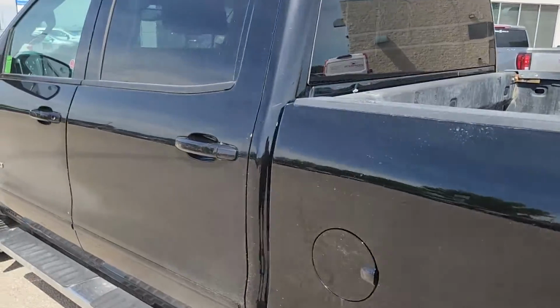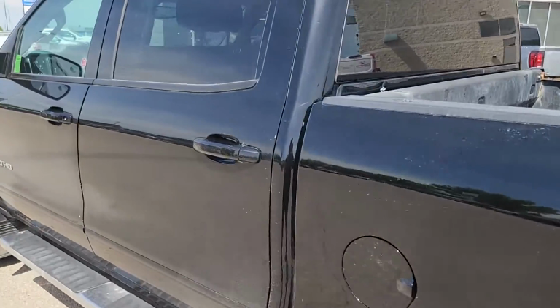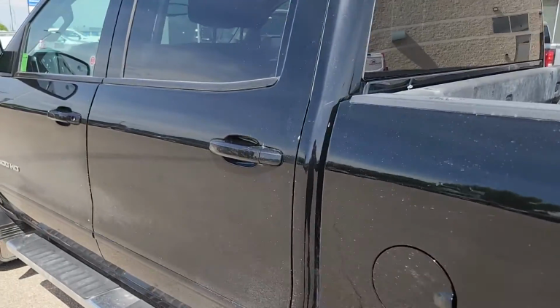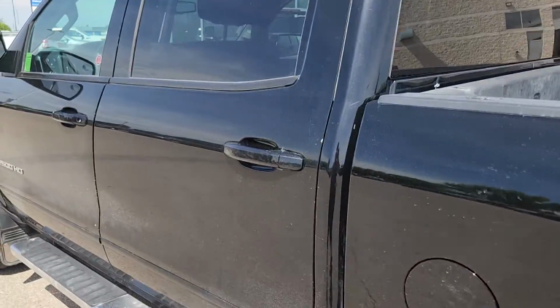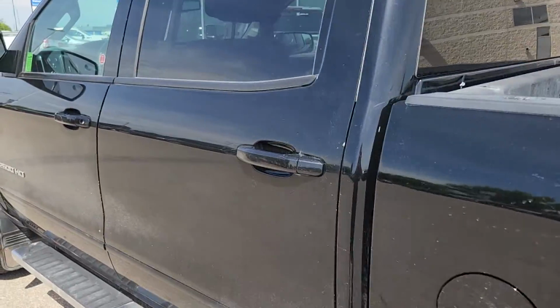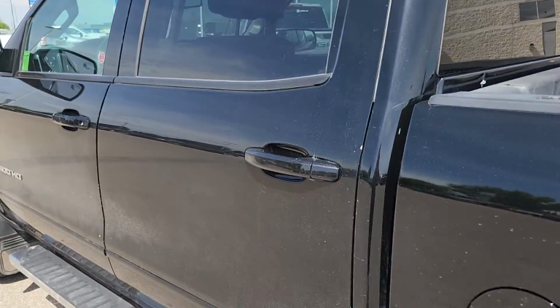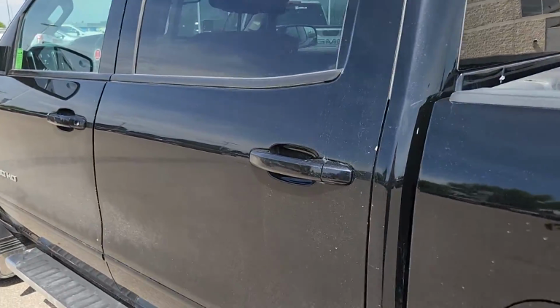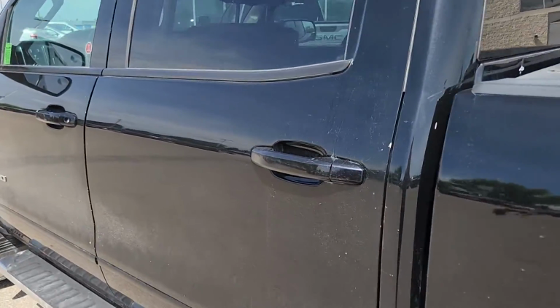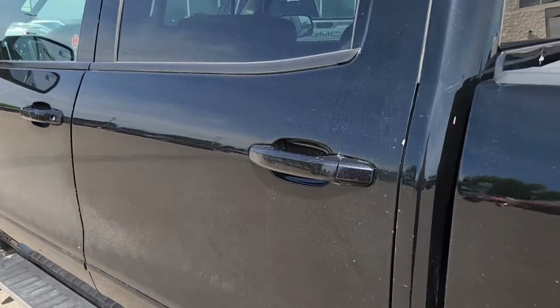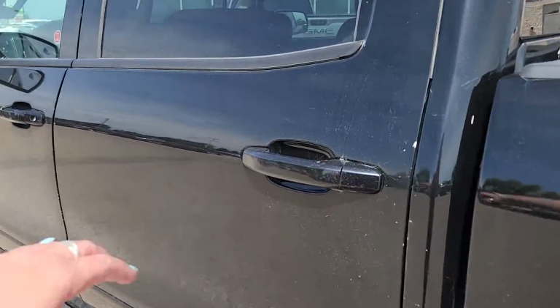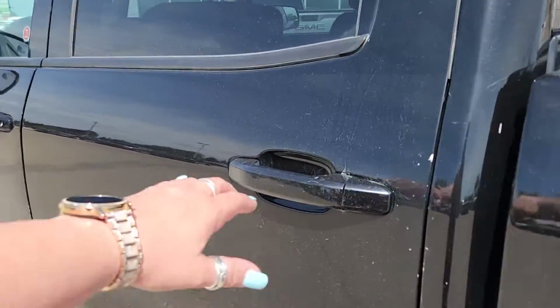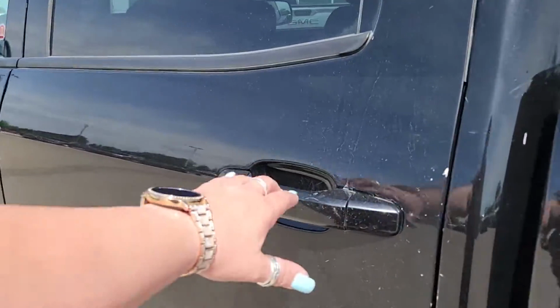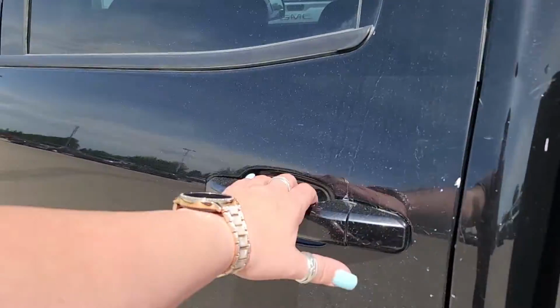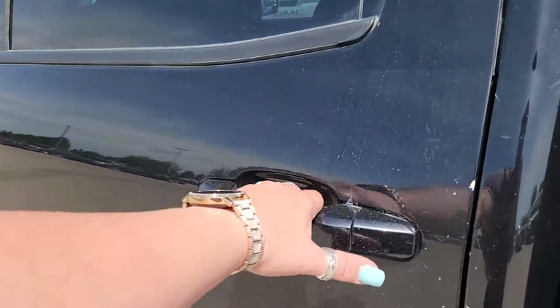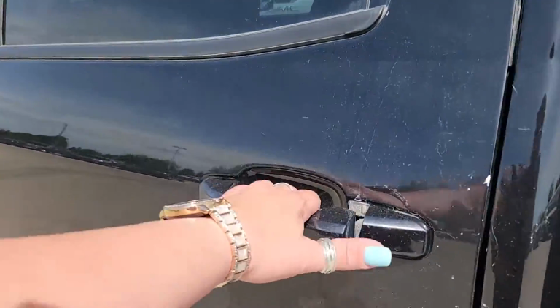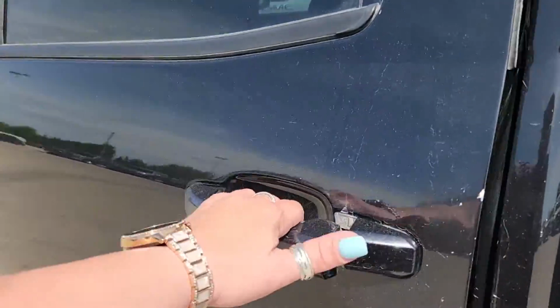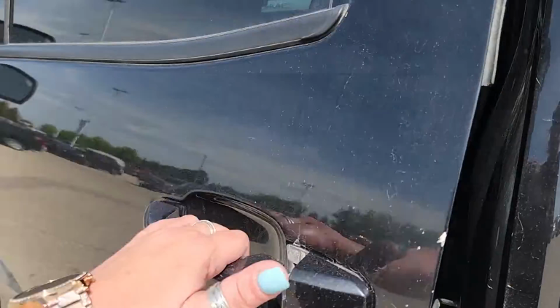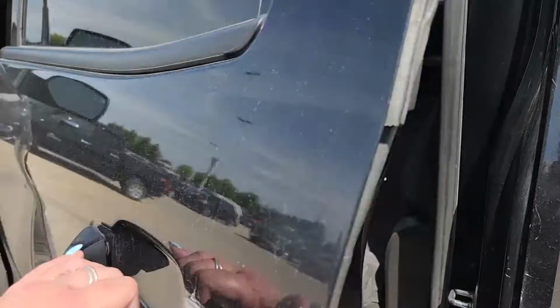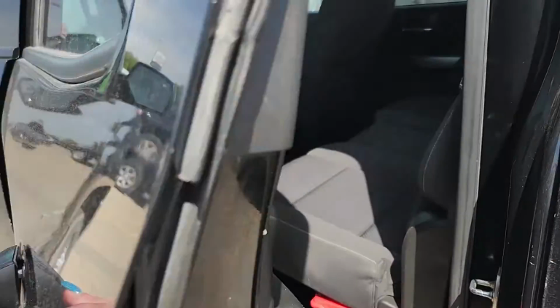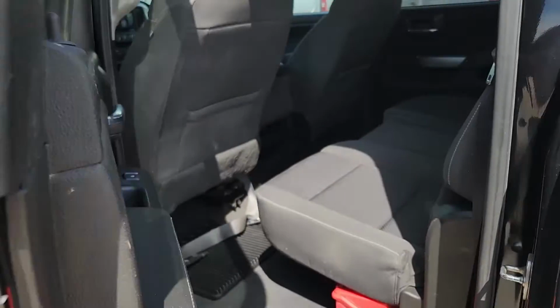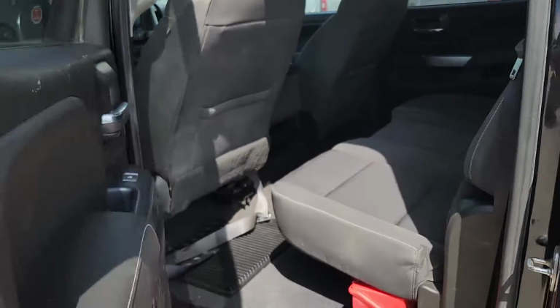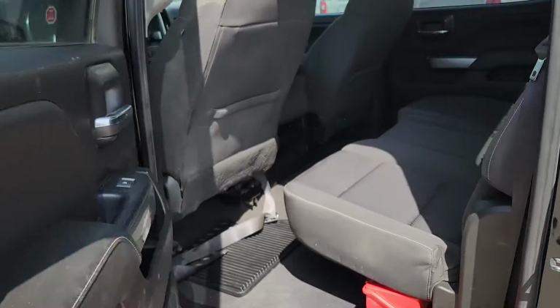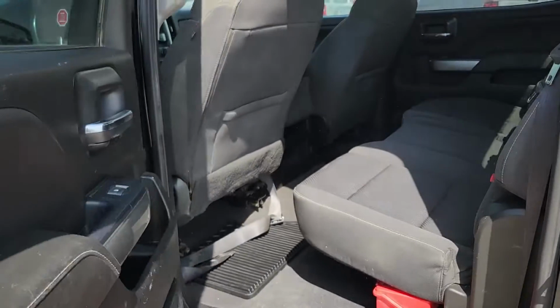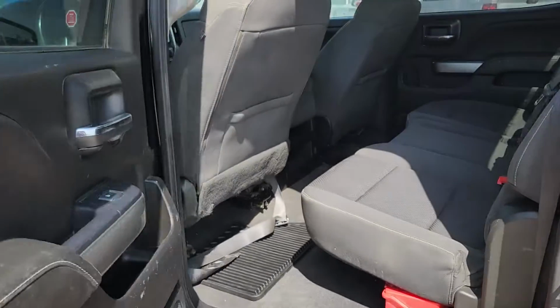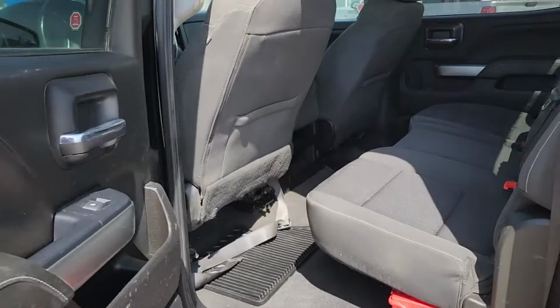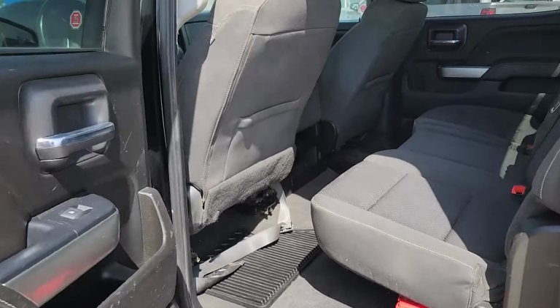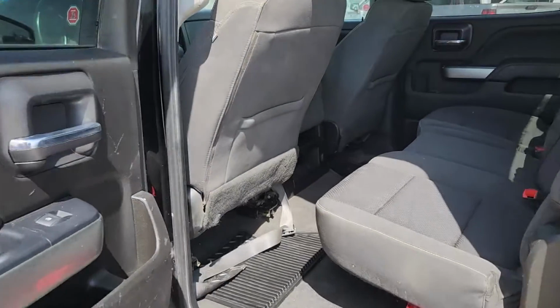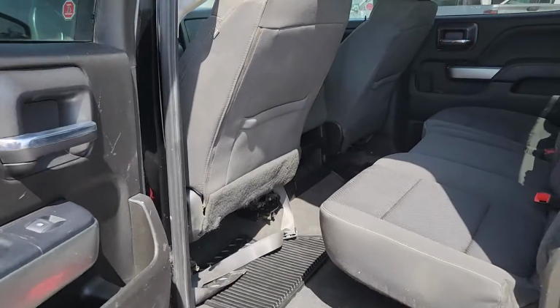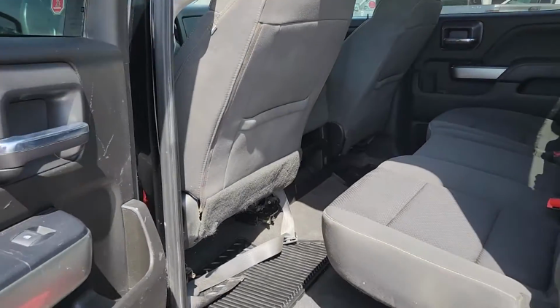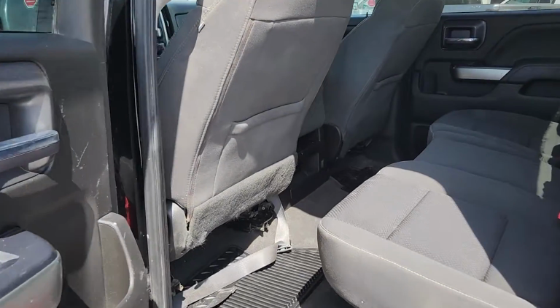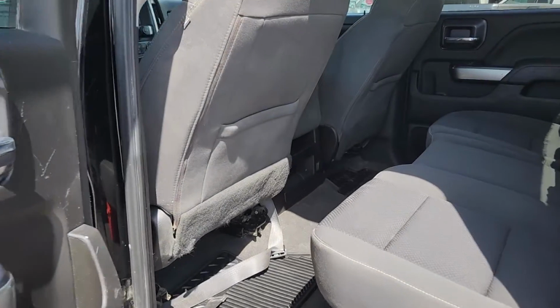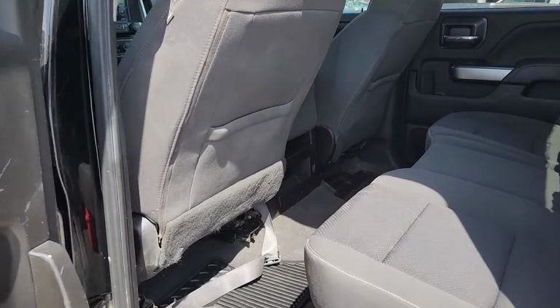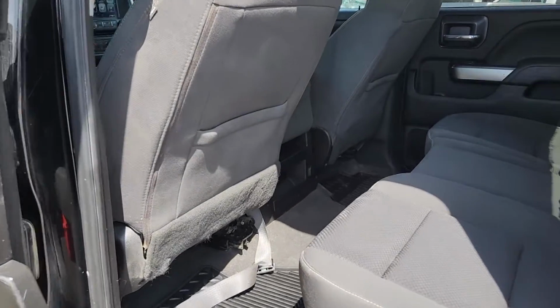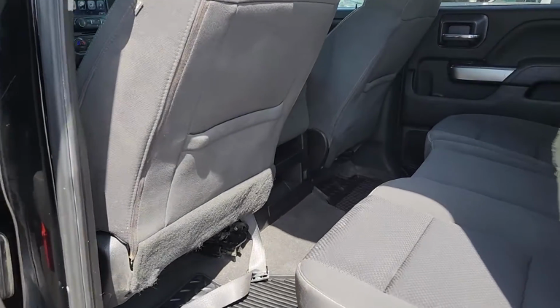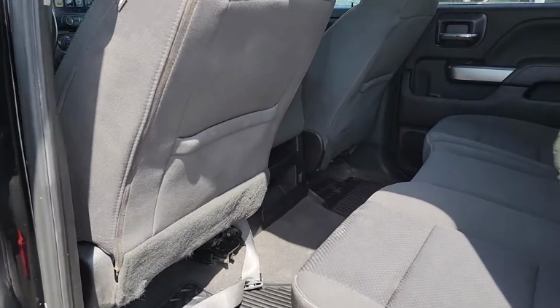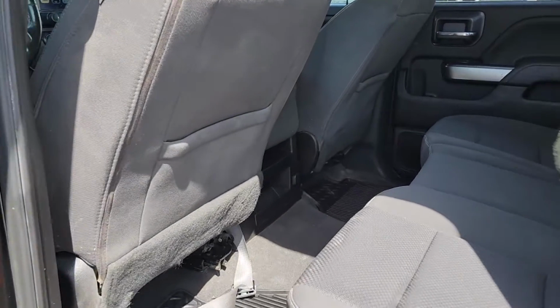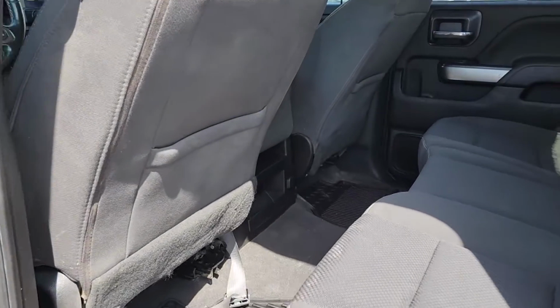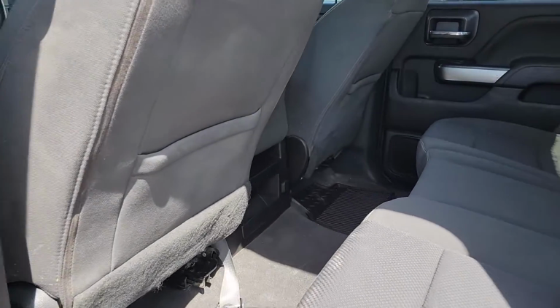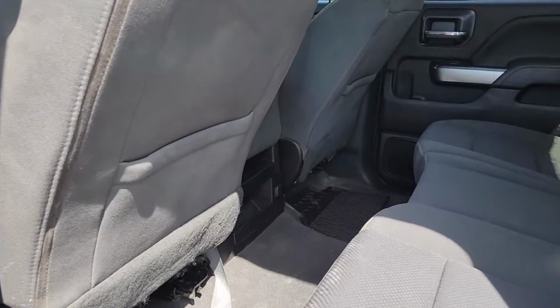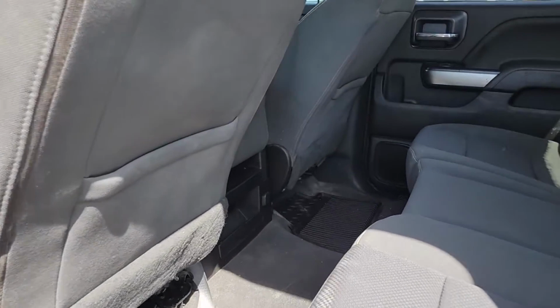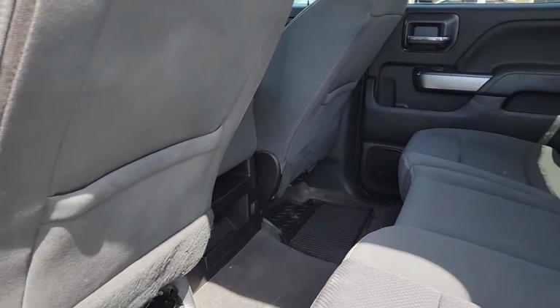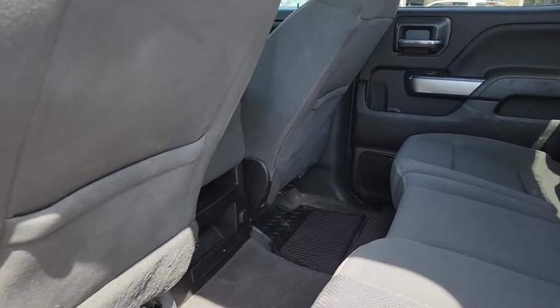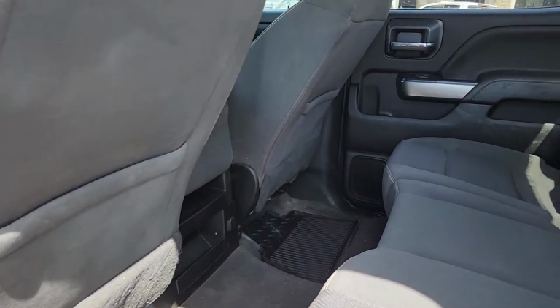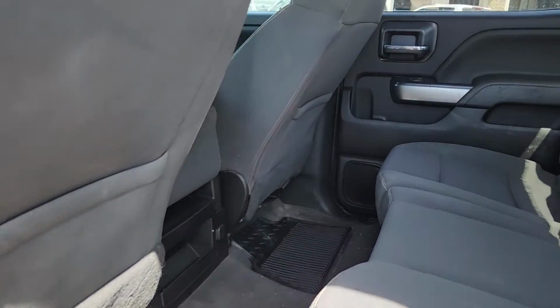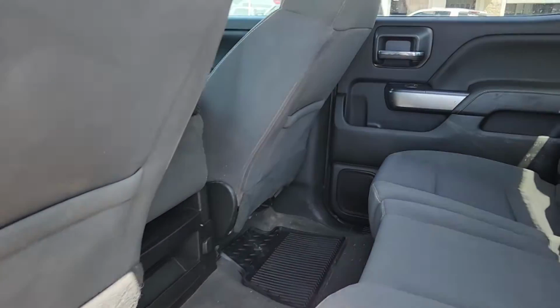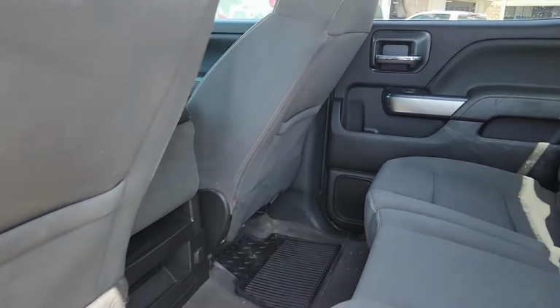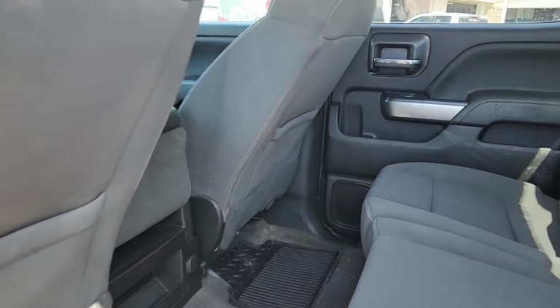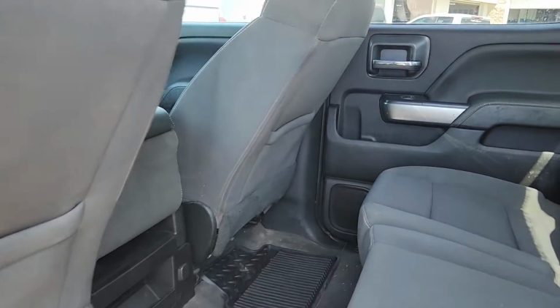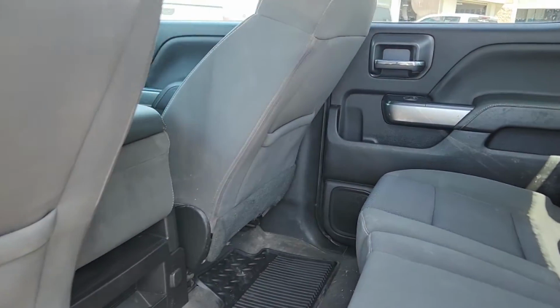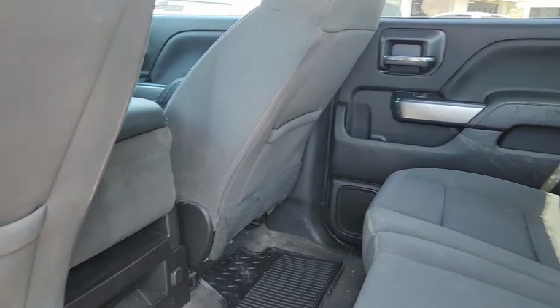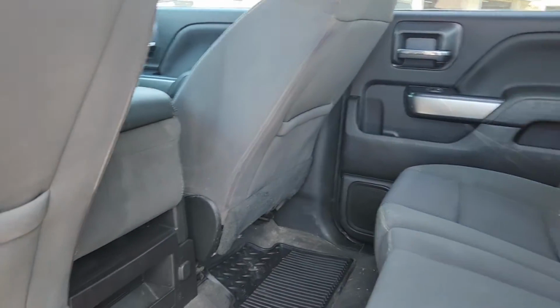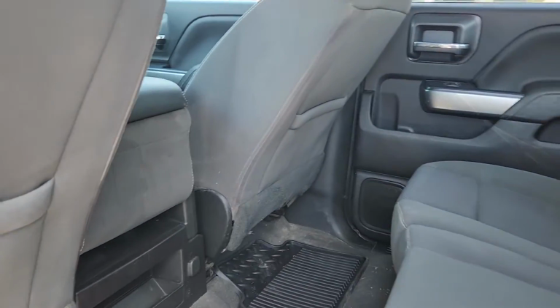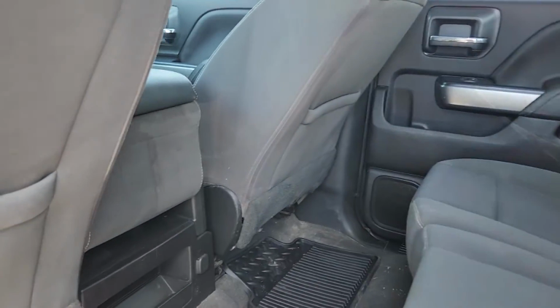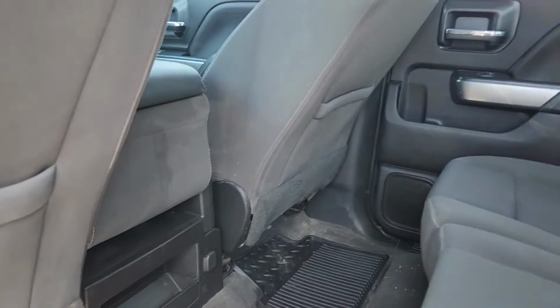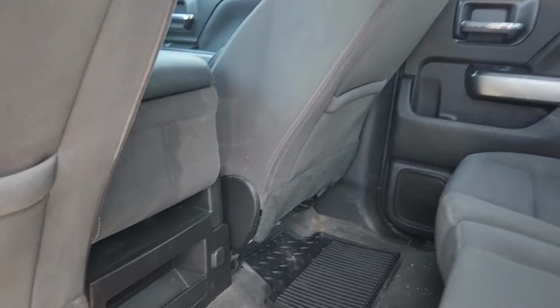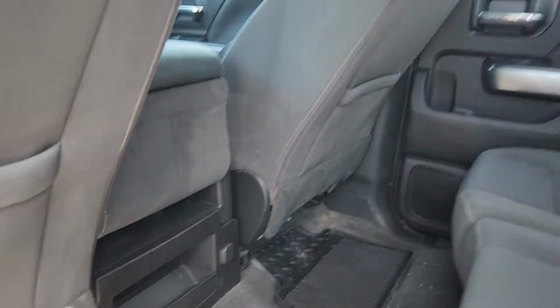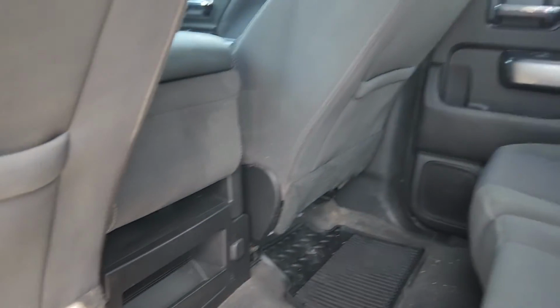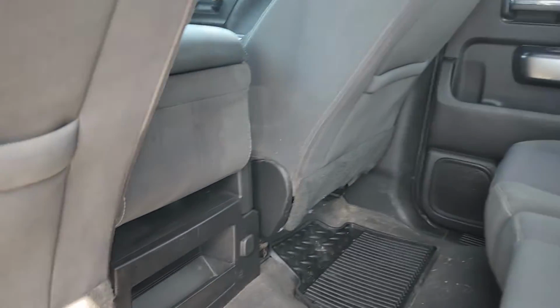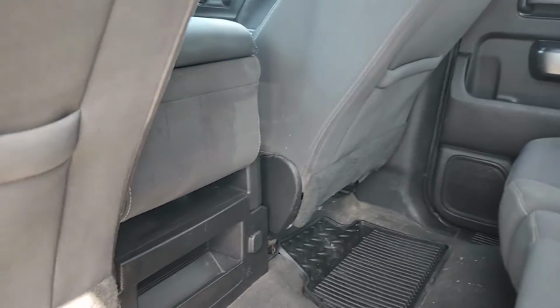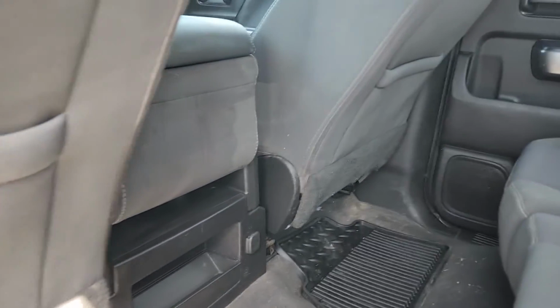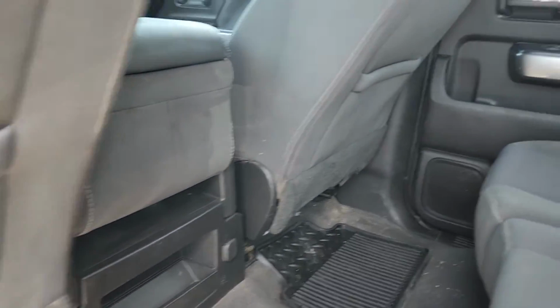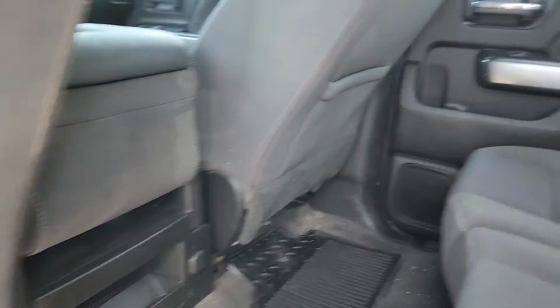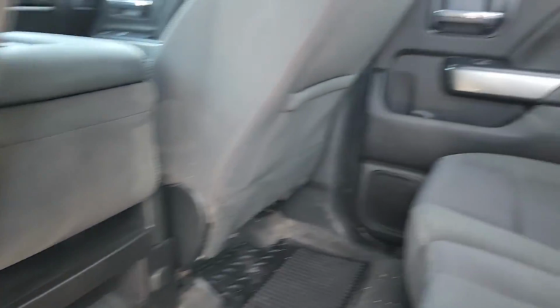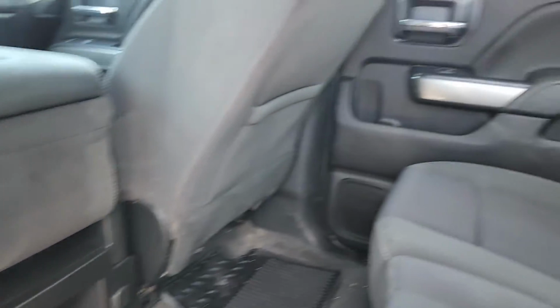In the back — look at that — all-weather floor mats and plenty of leg room.